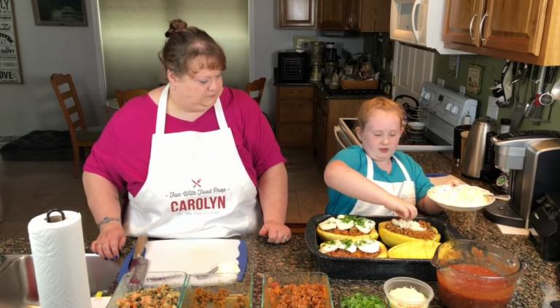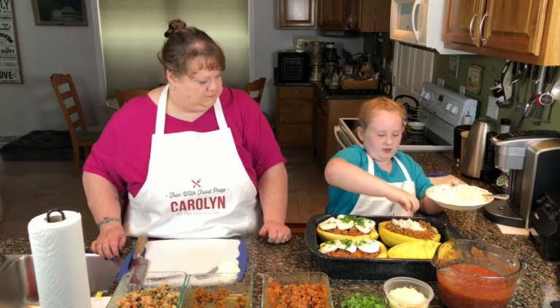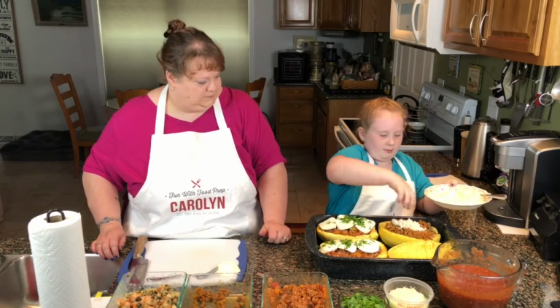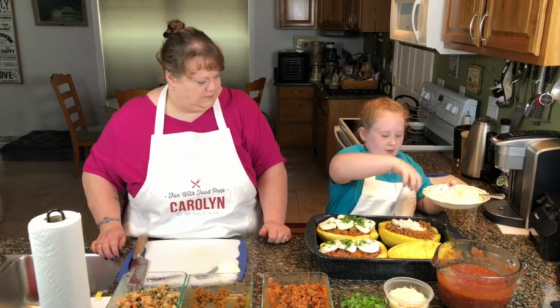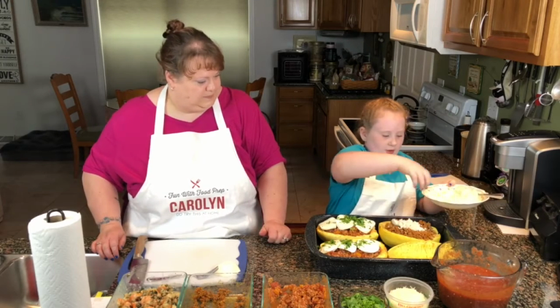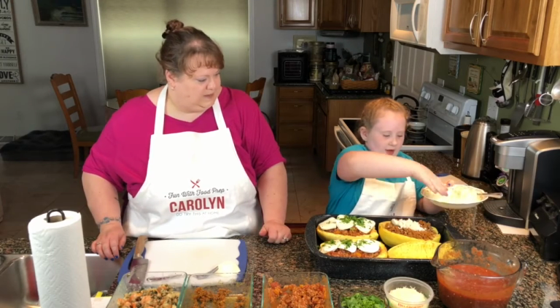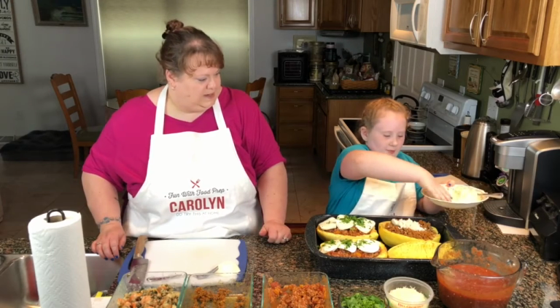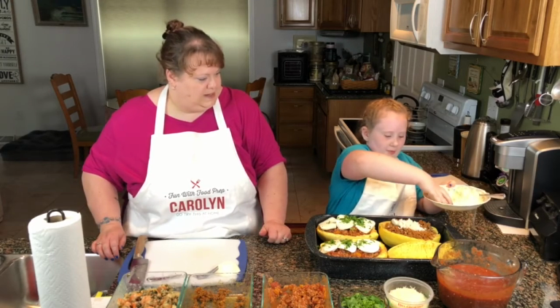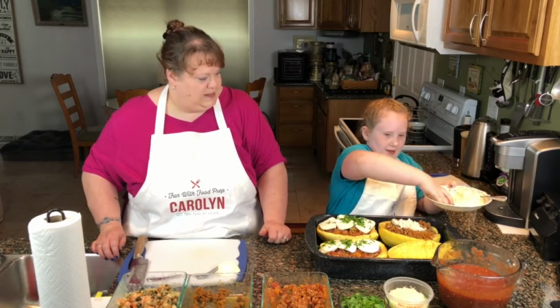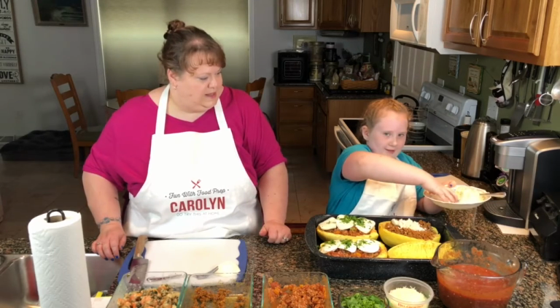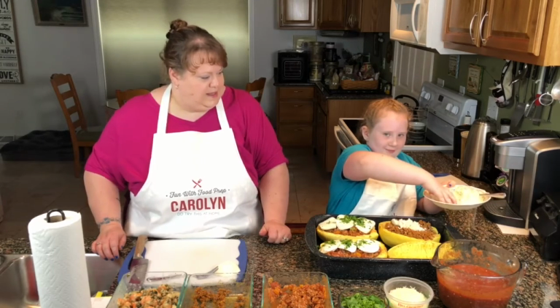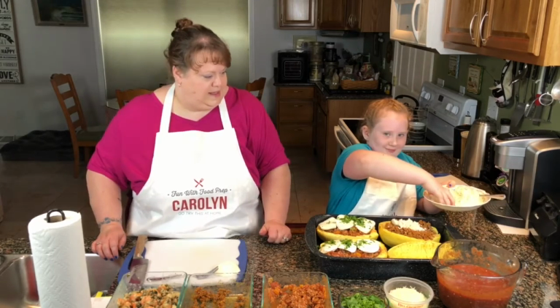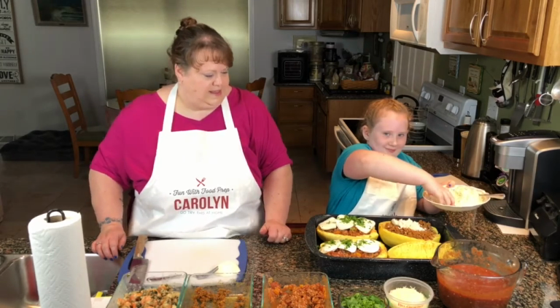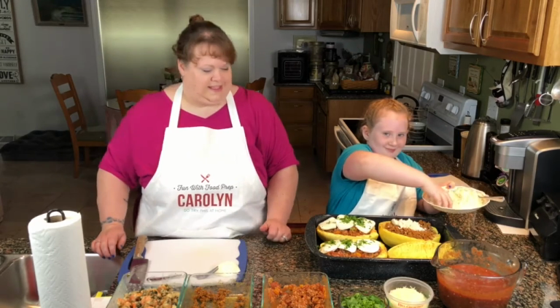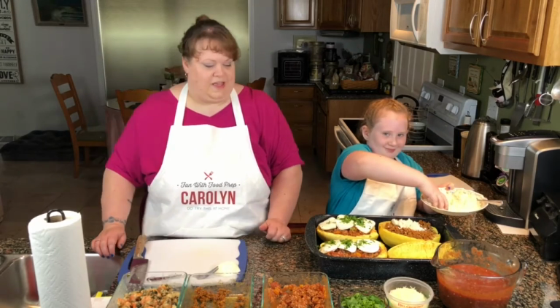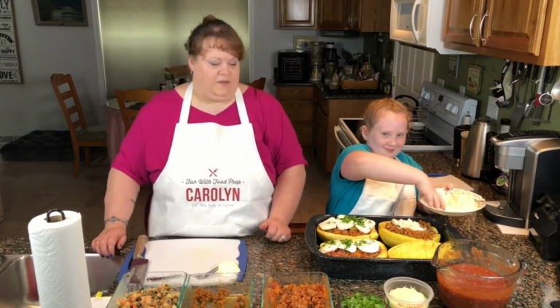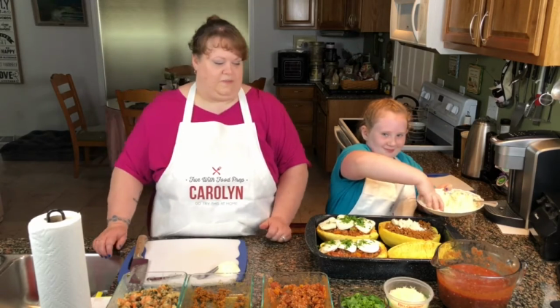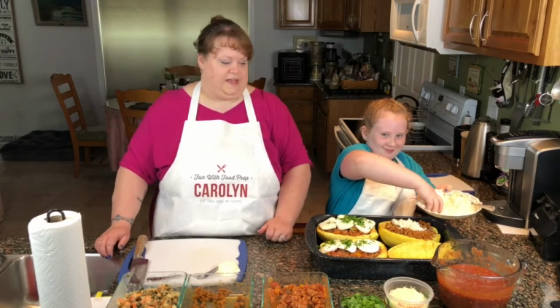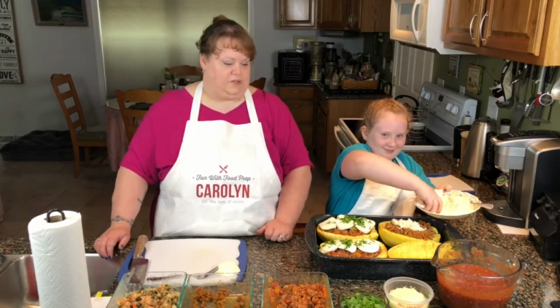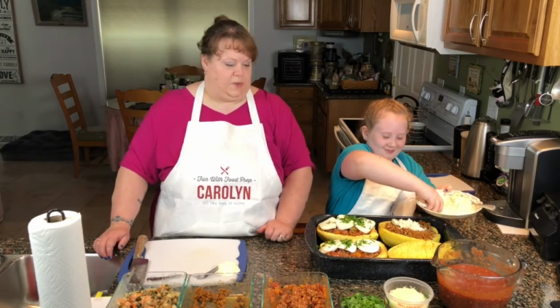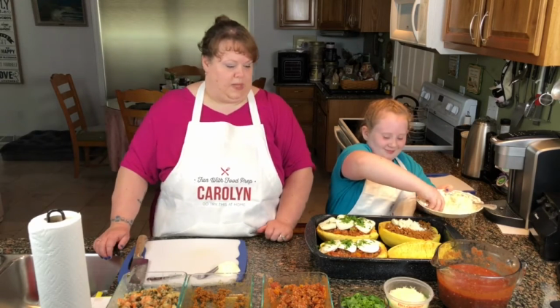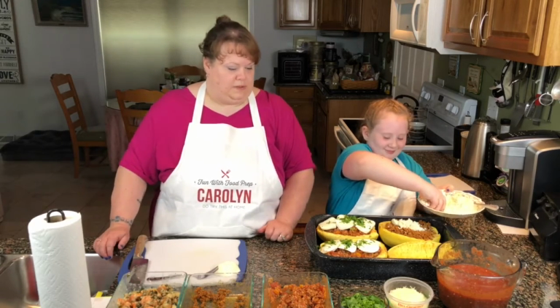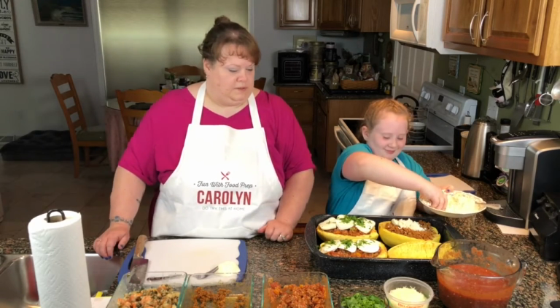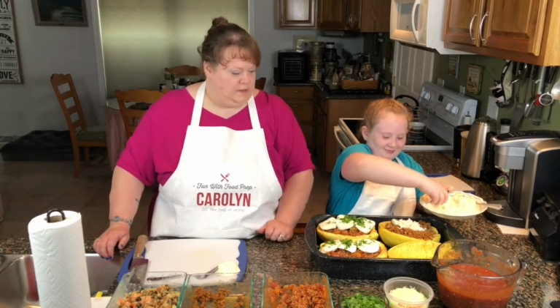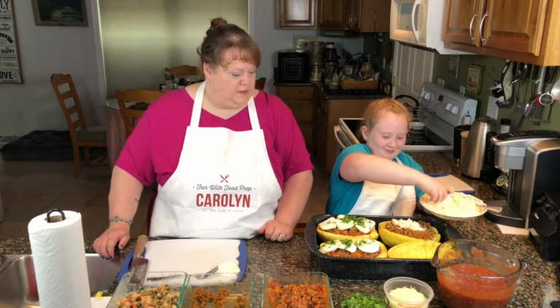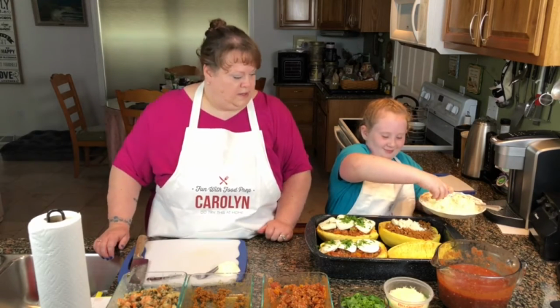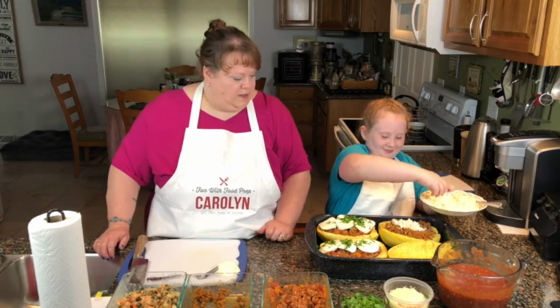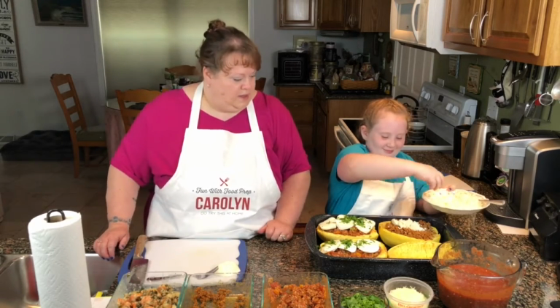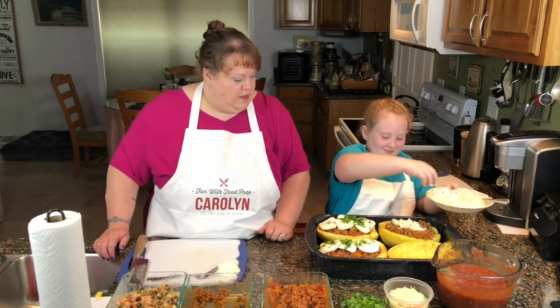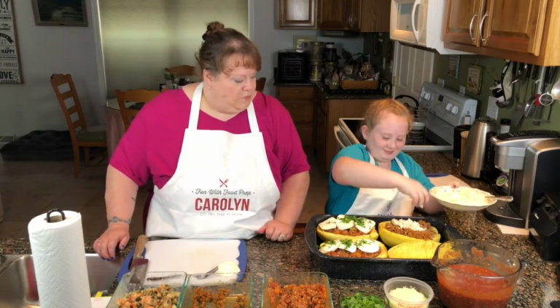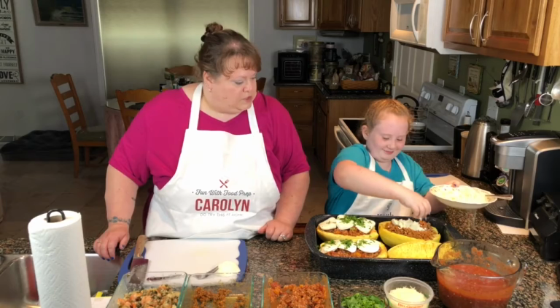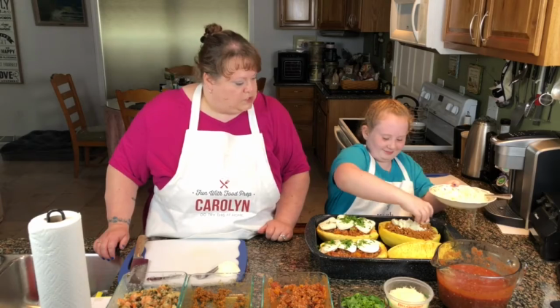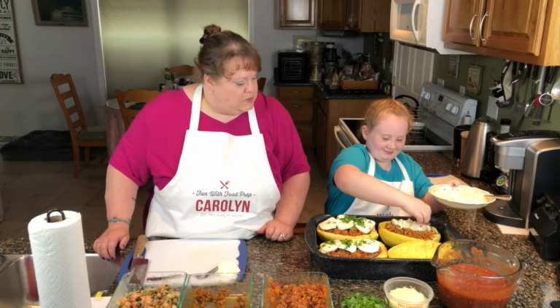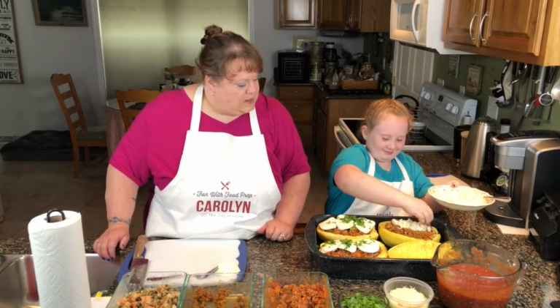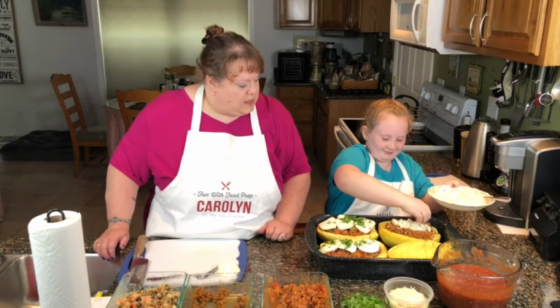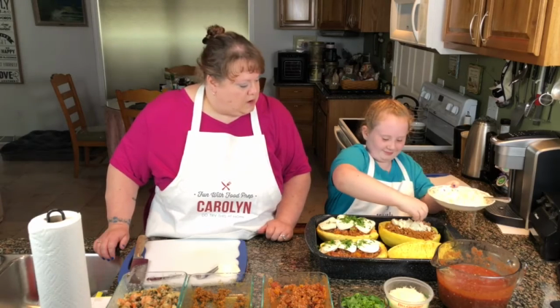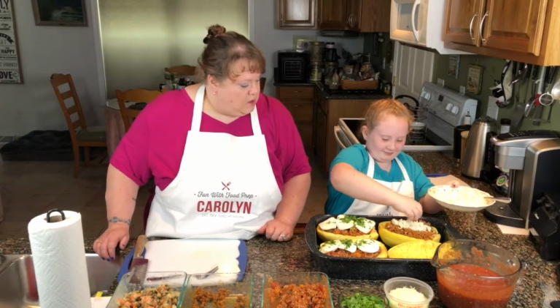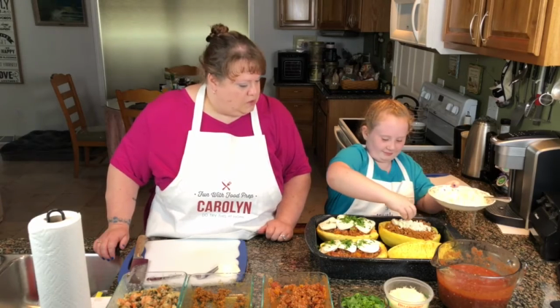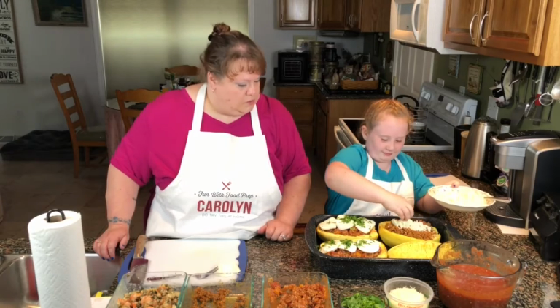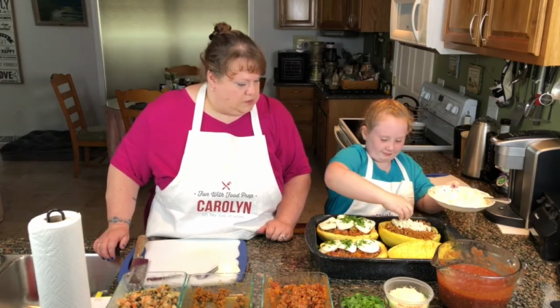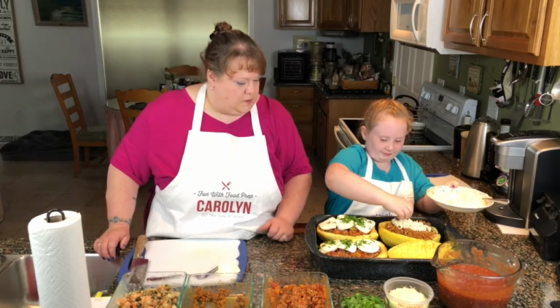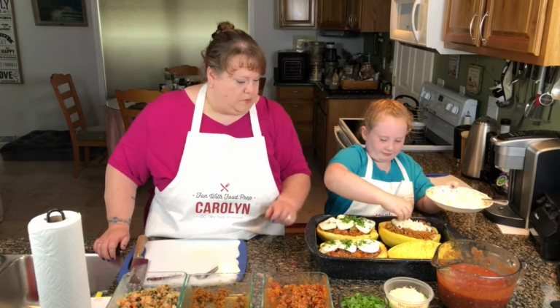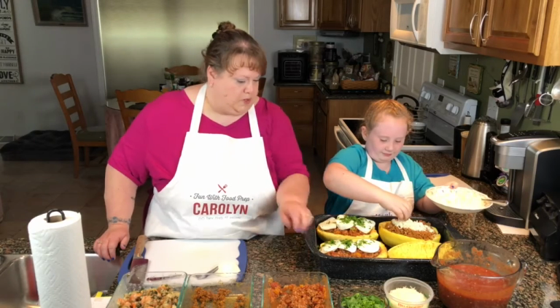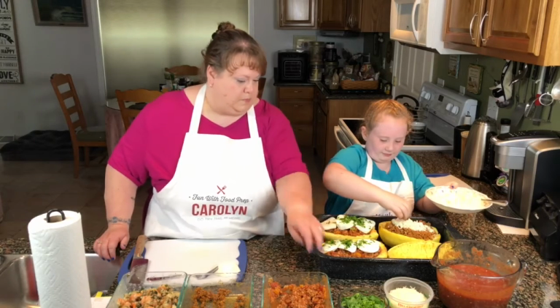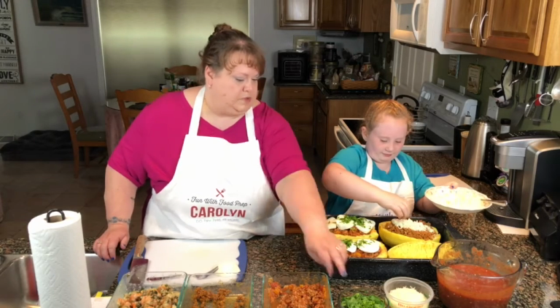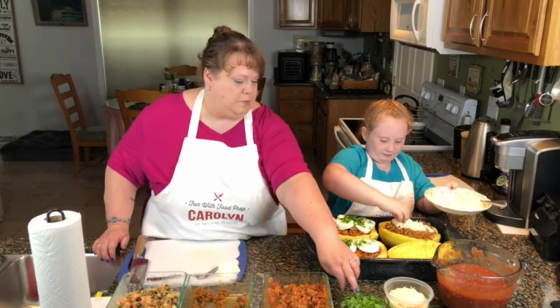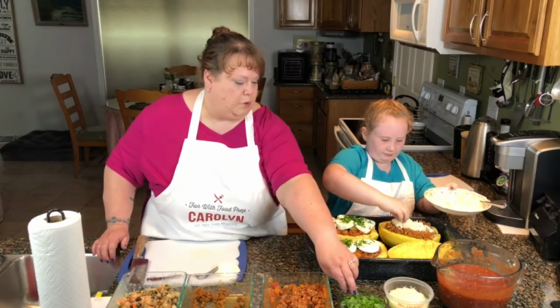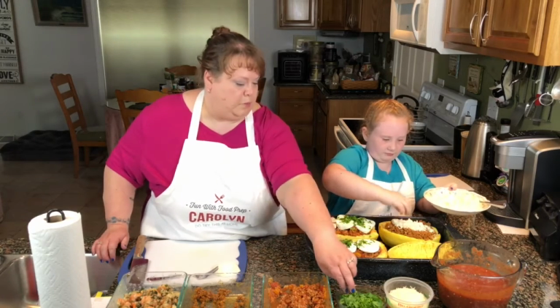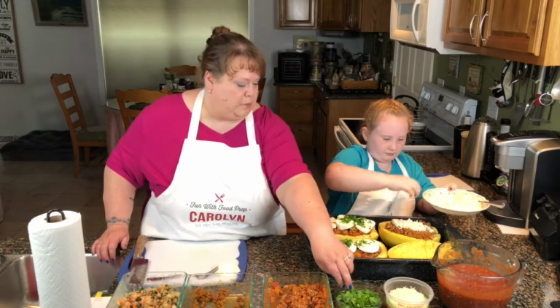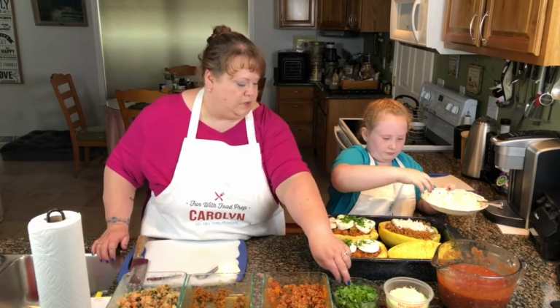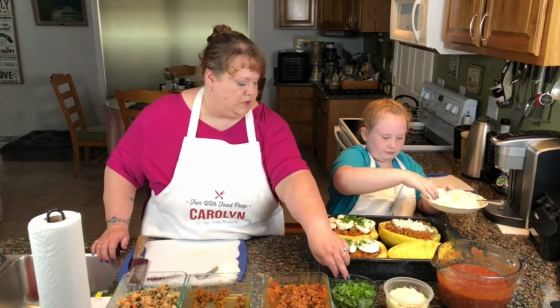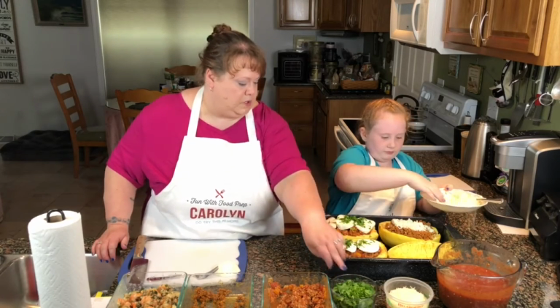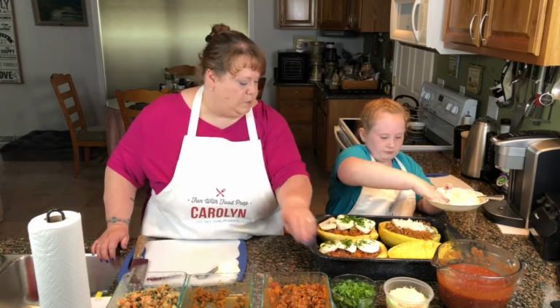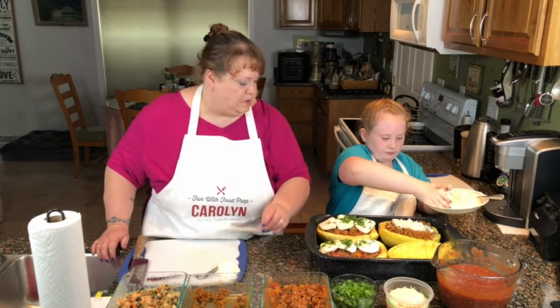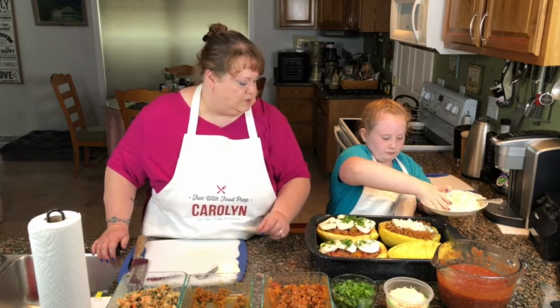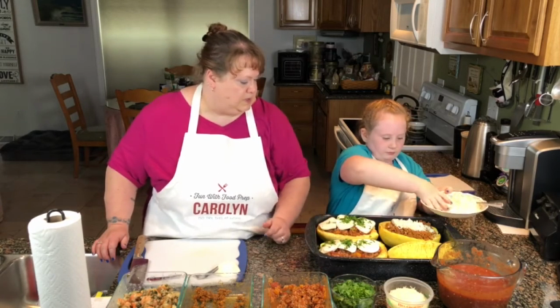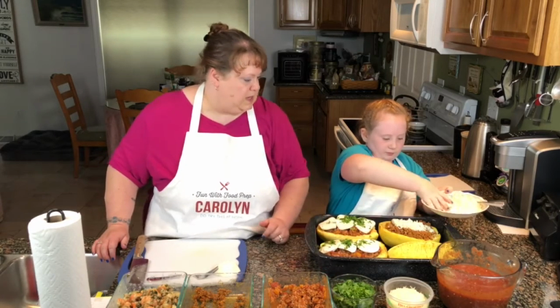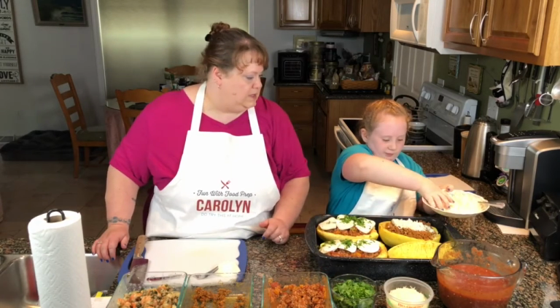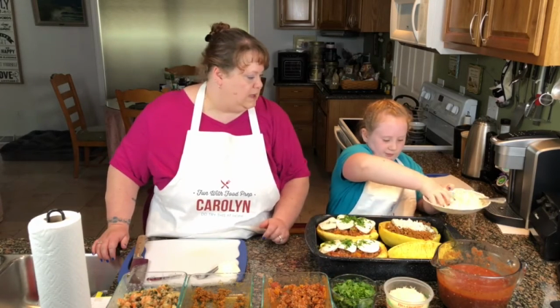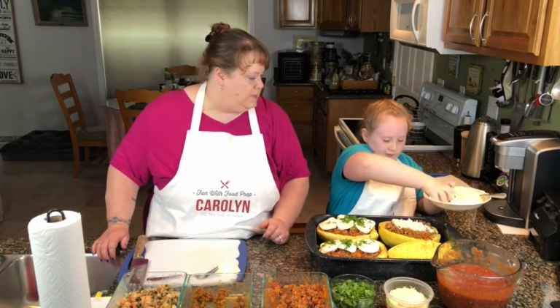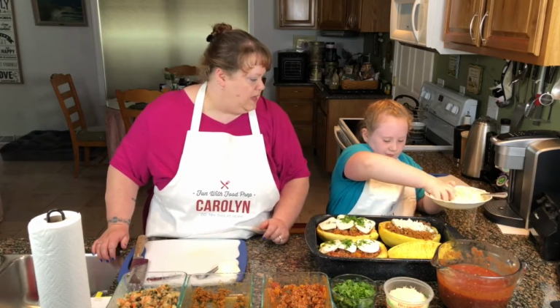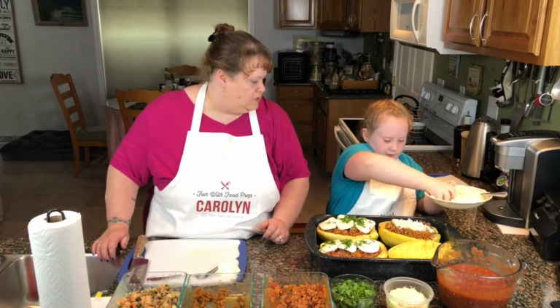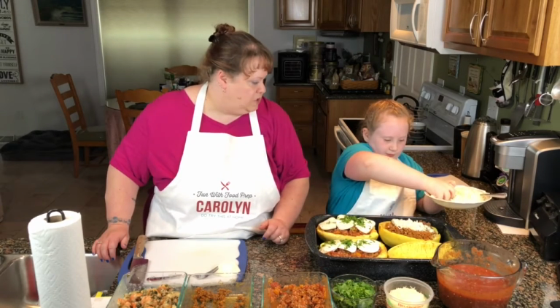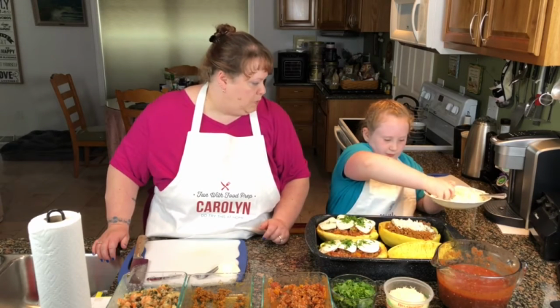Except our cameraman! Once you get that all loaded up, we're going to put a little parsley on top of that too.